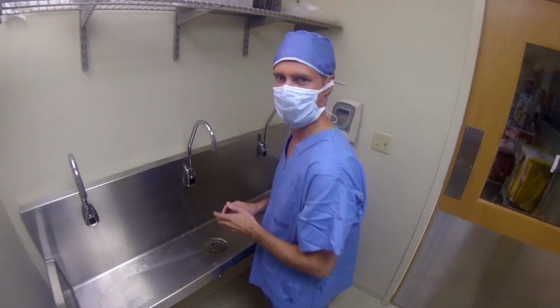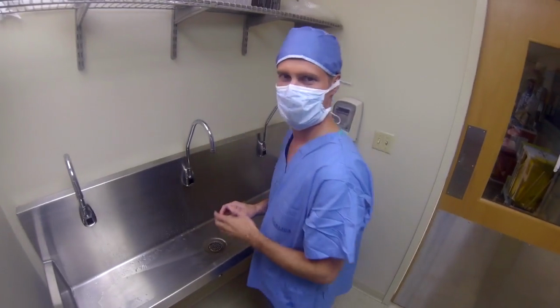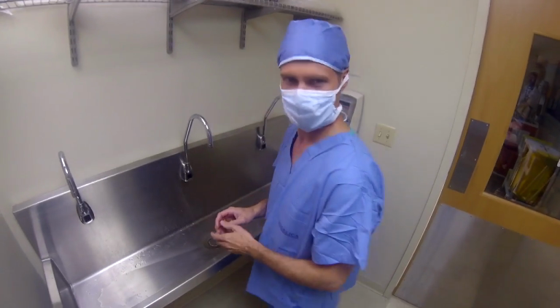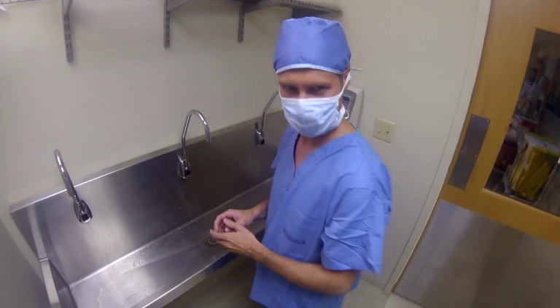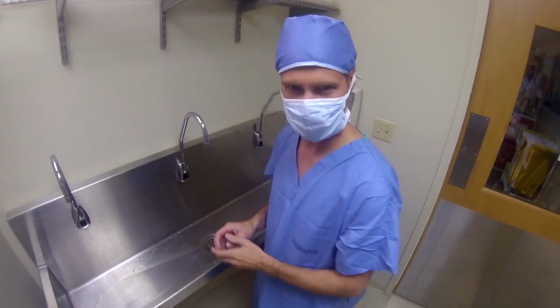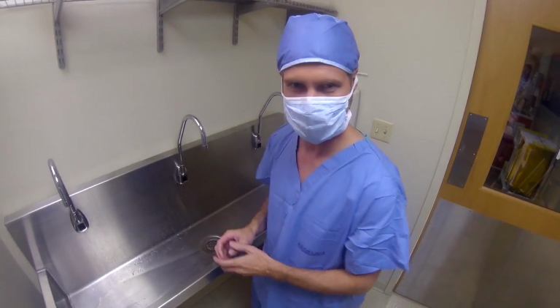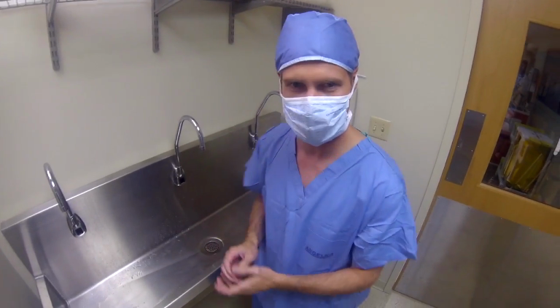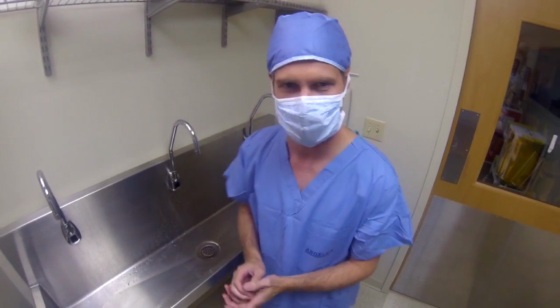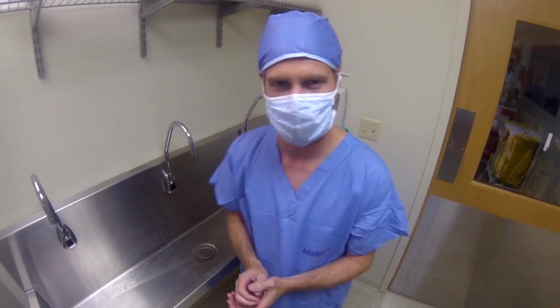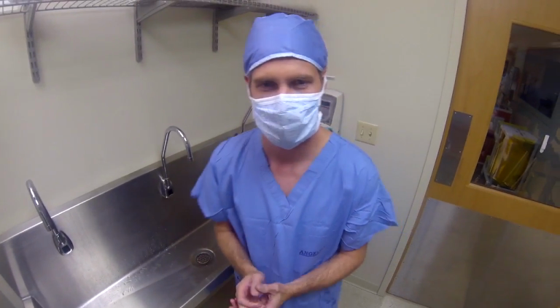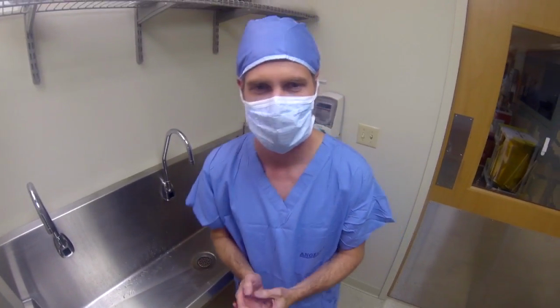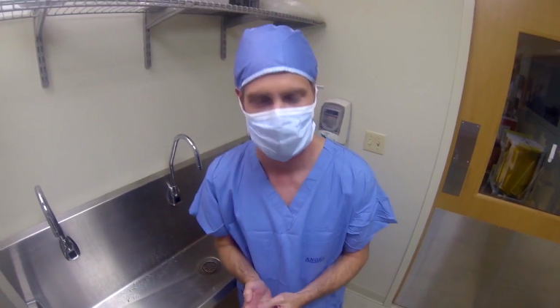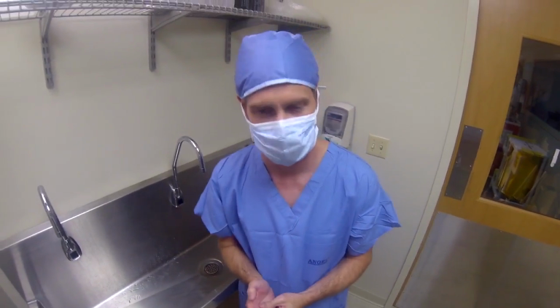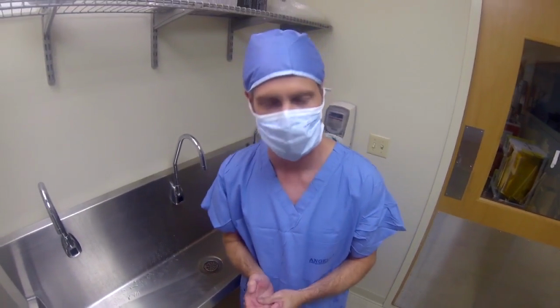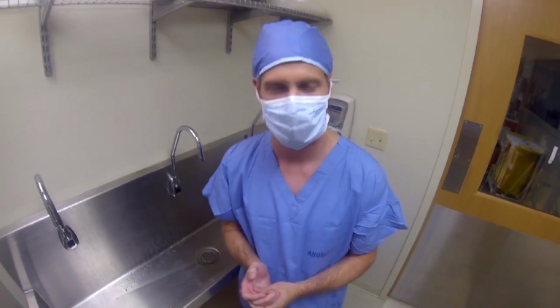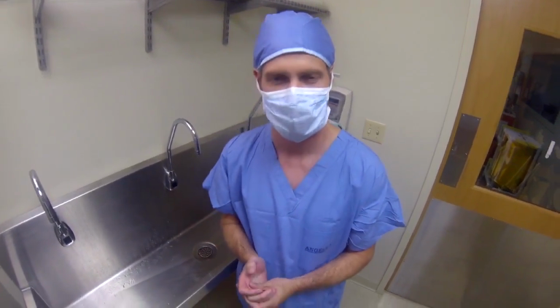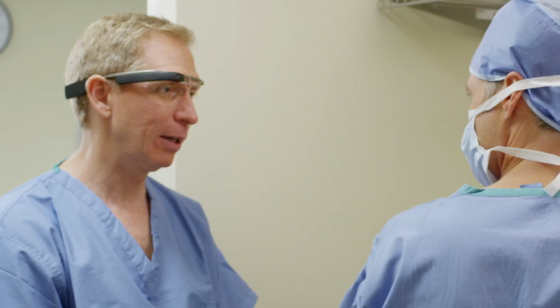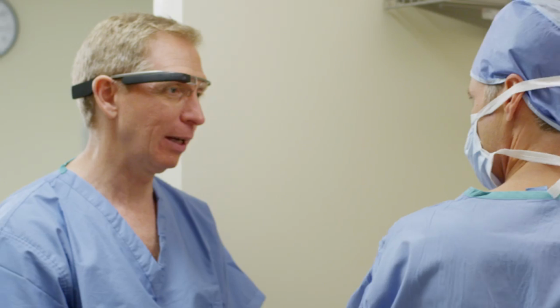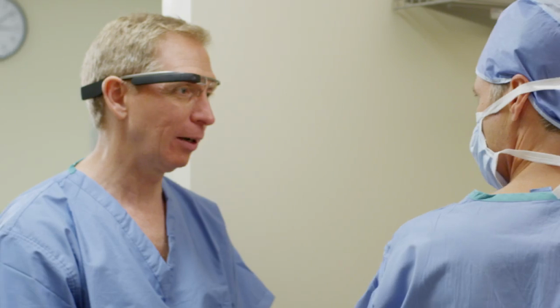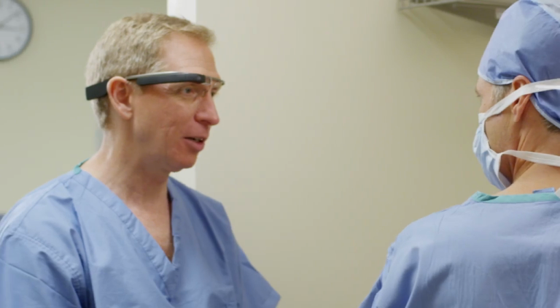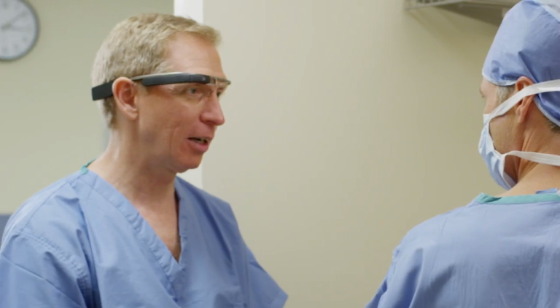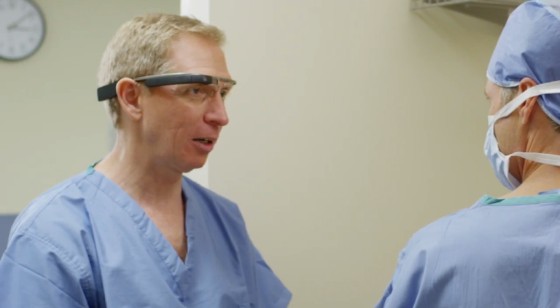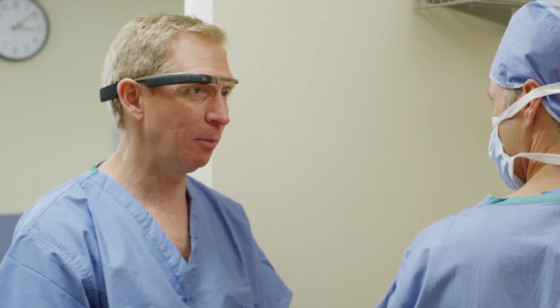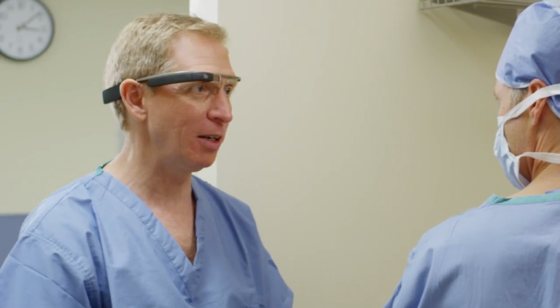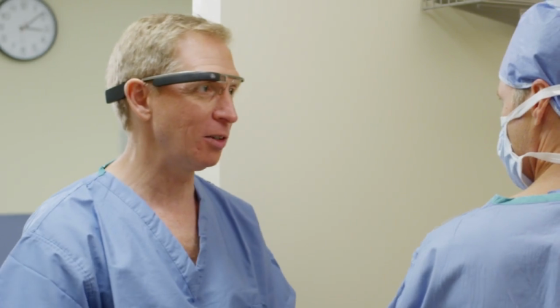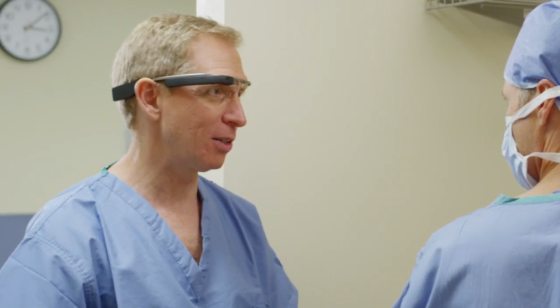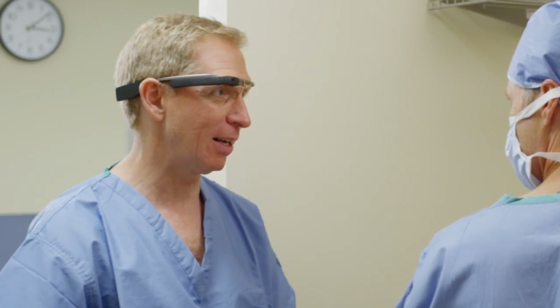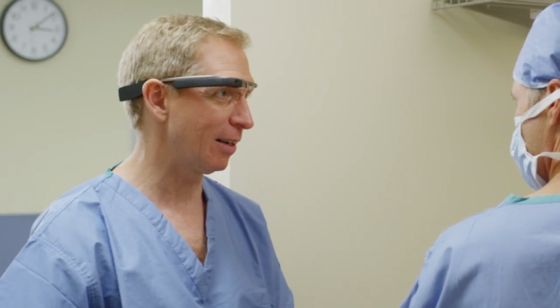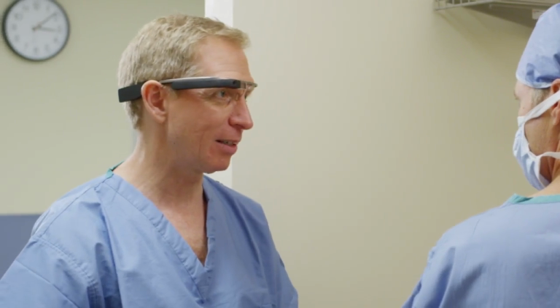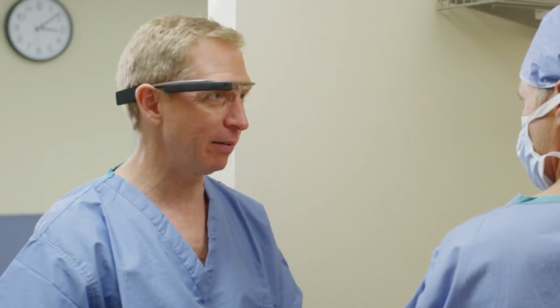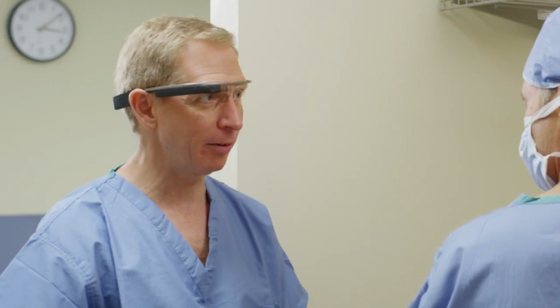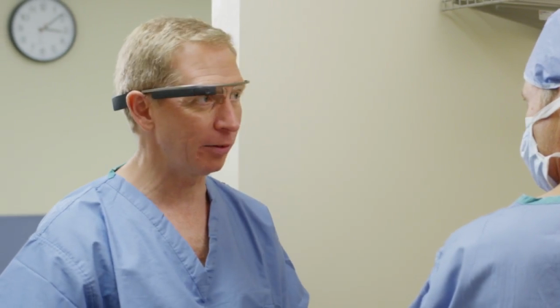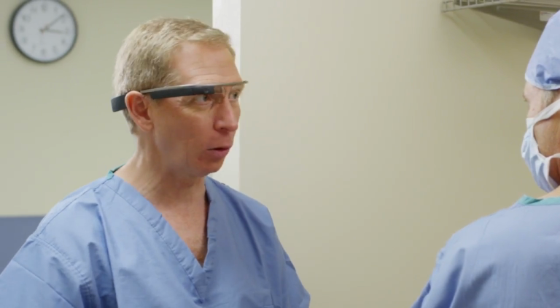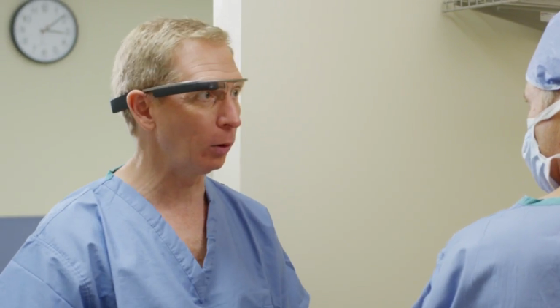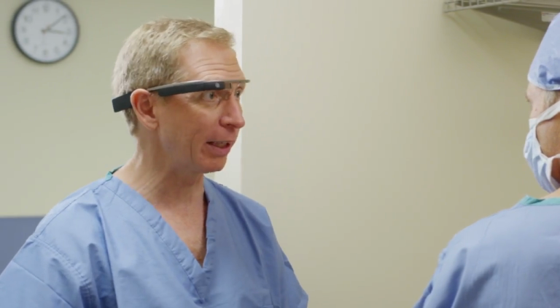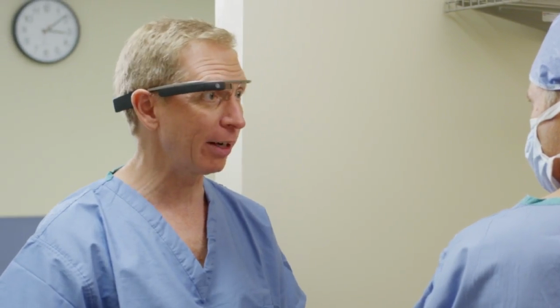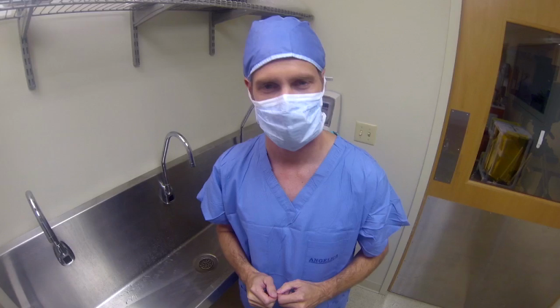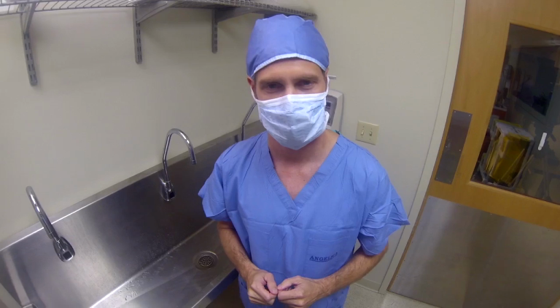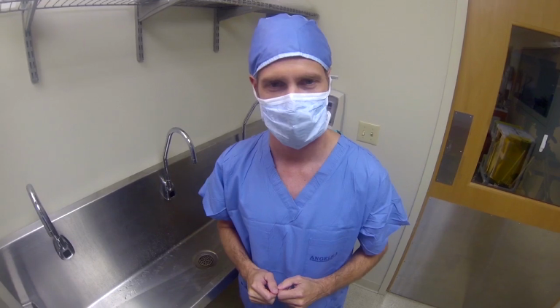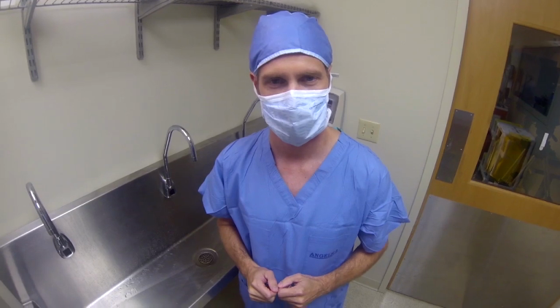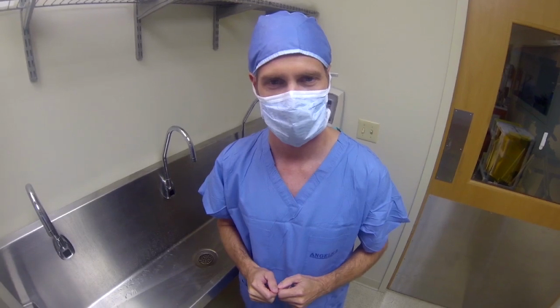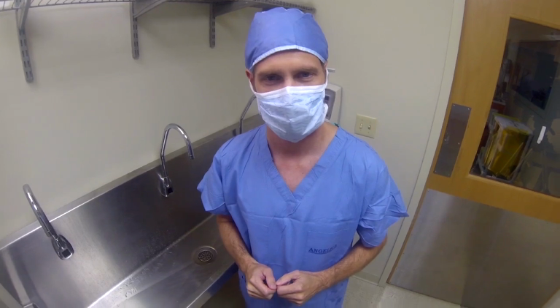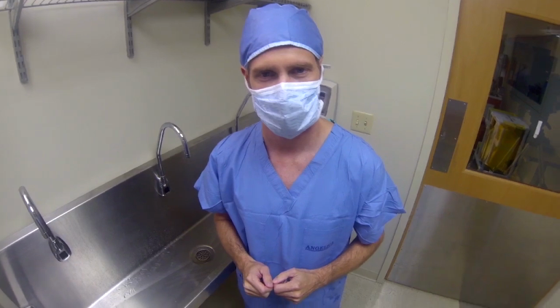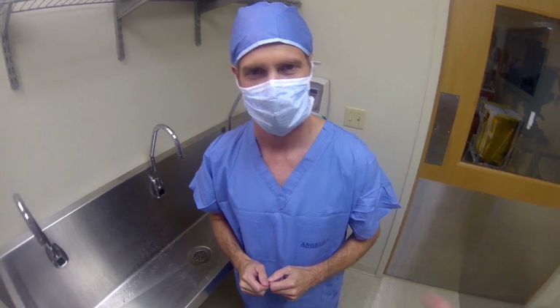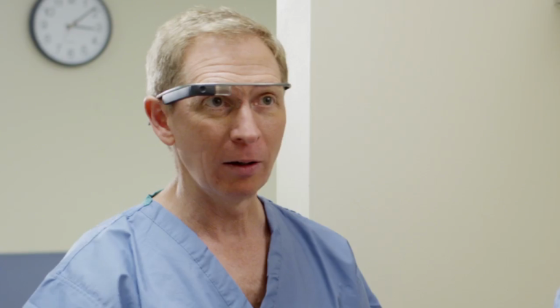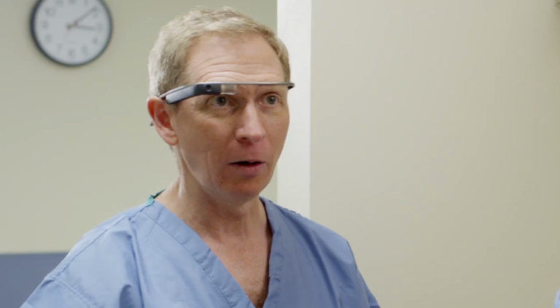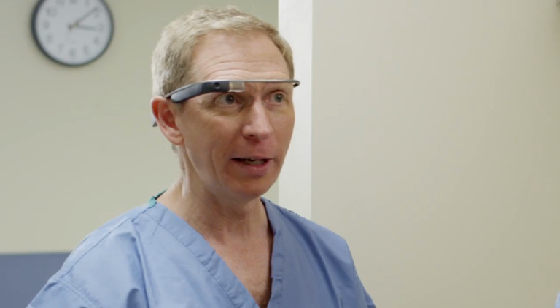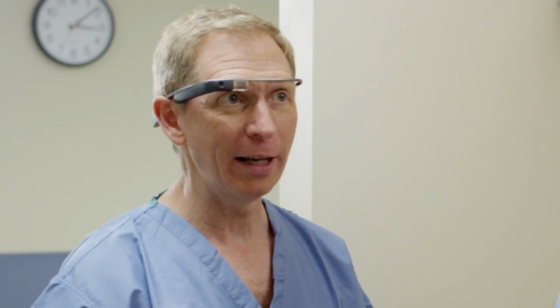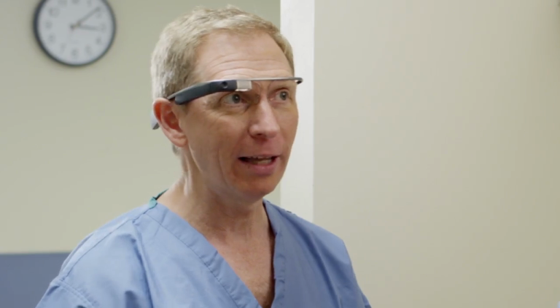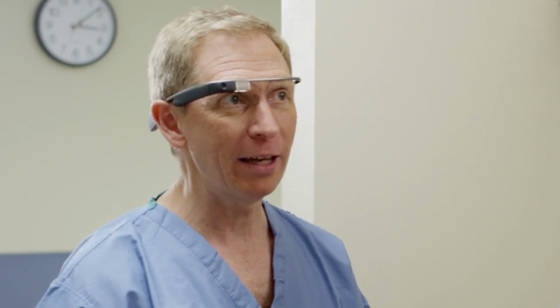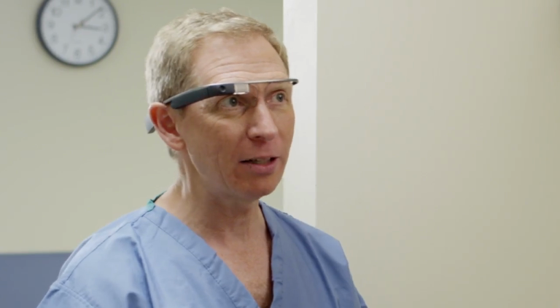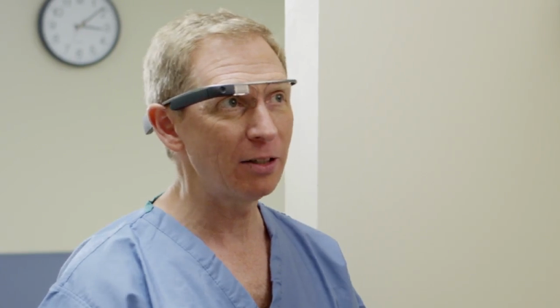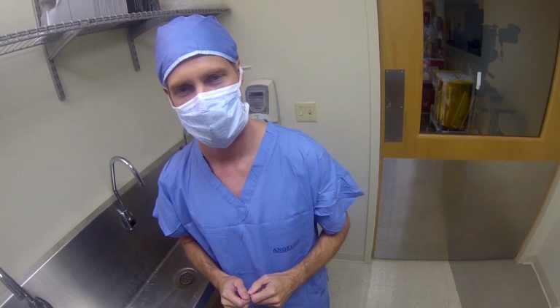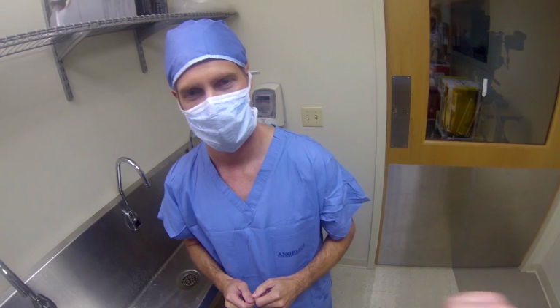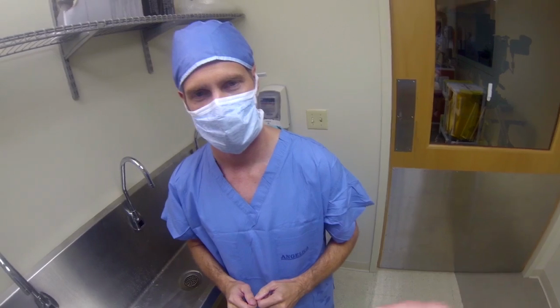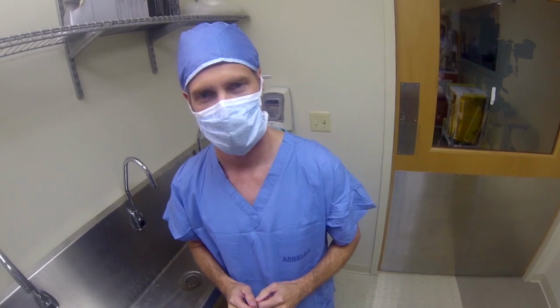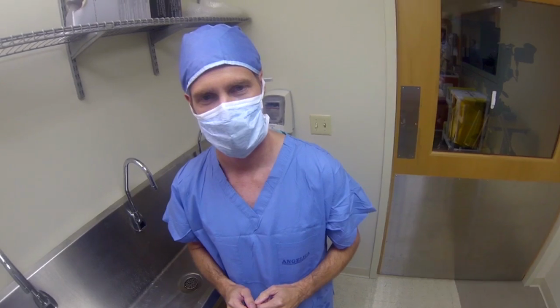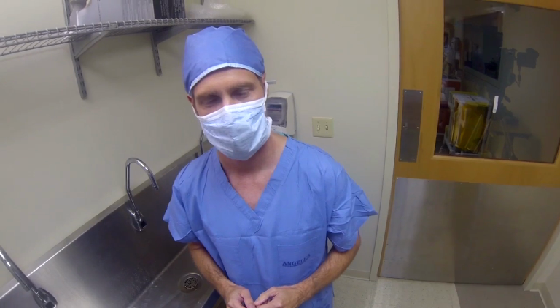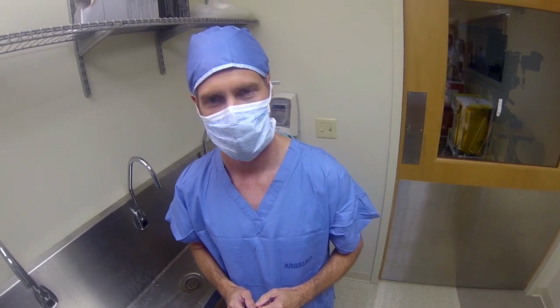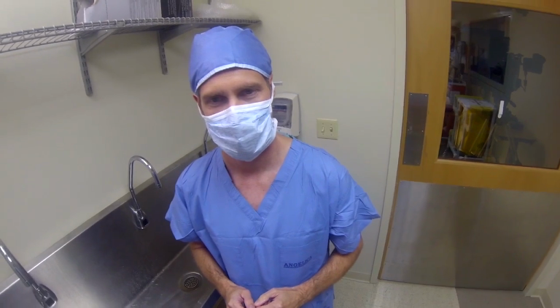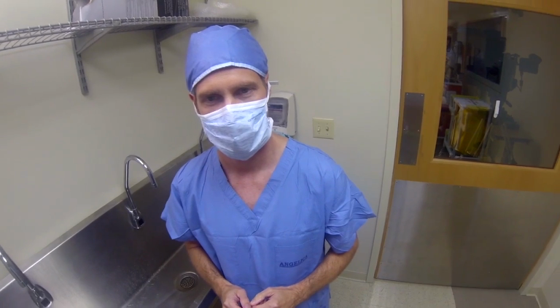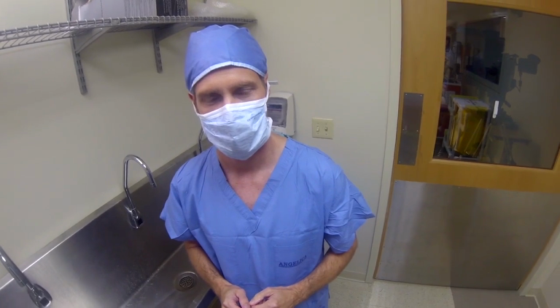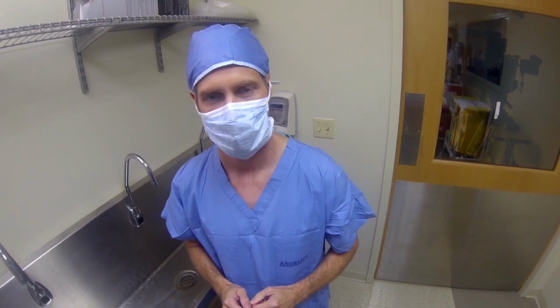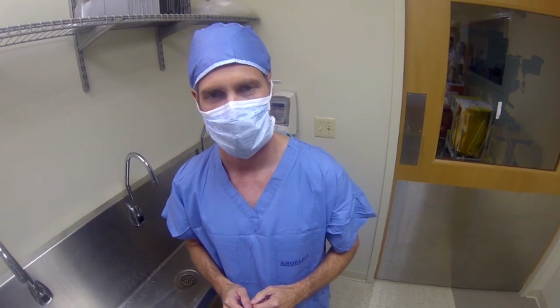Hey Rob, almost ready? Yeah. Okay, I'm going to check on the patient status if they're in the holding area. Great. Glass, check vital signs bed 4.